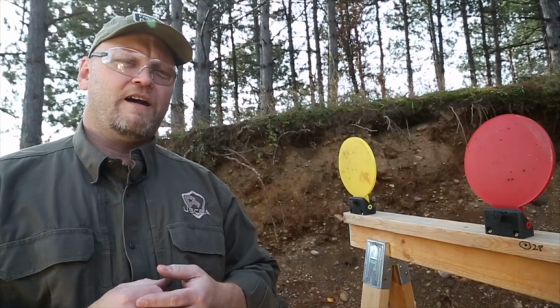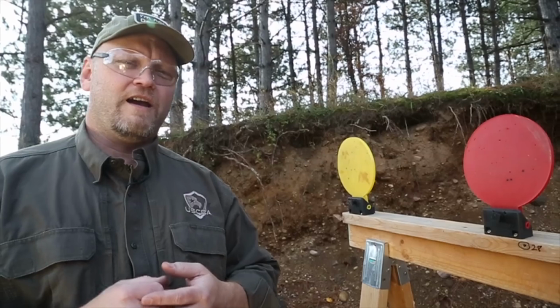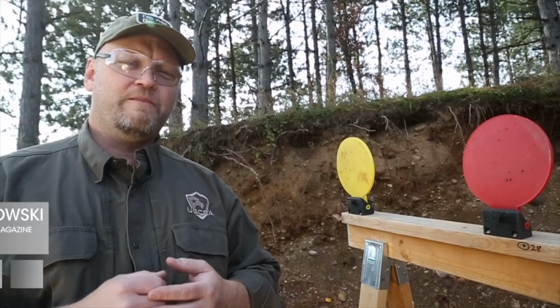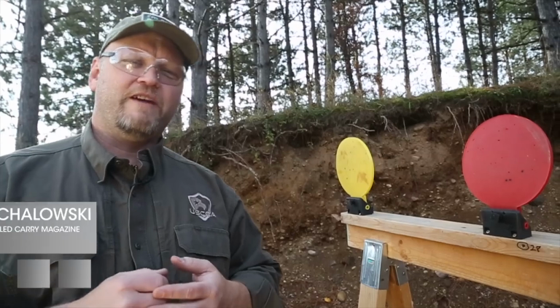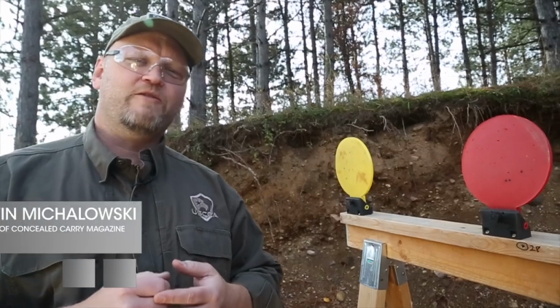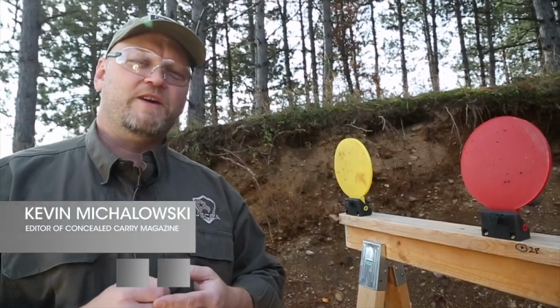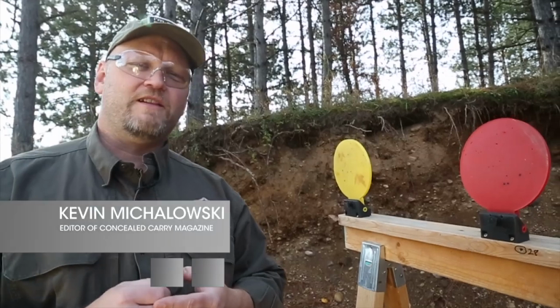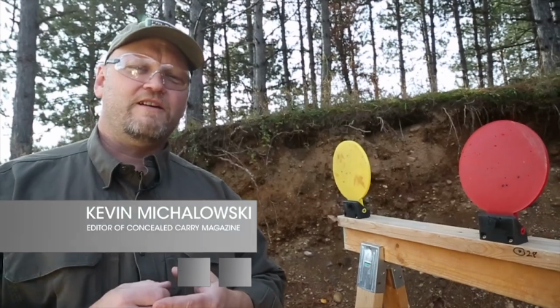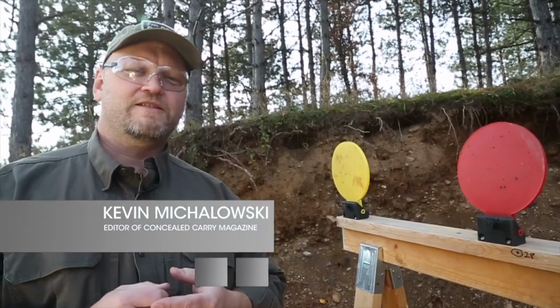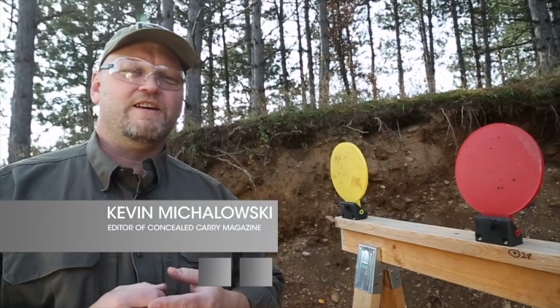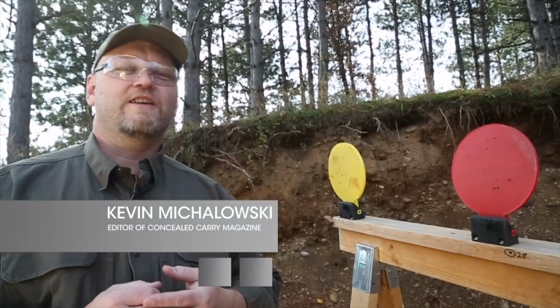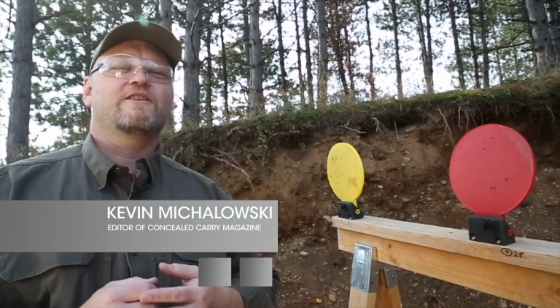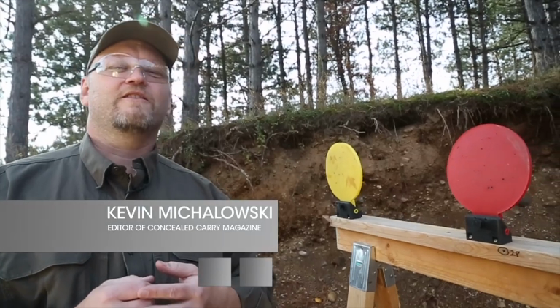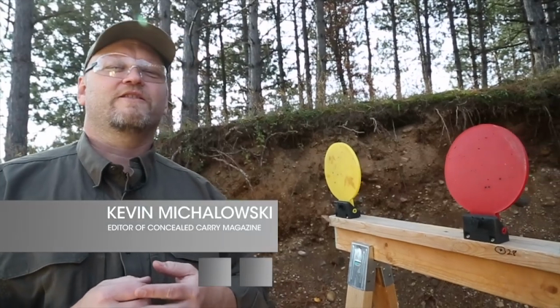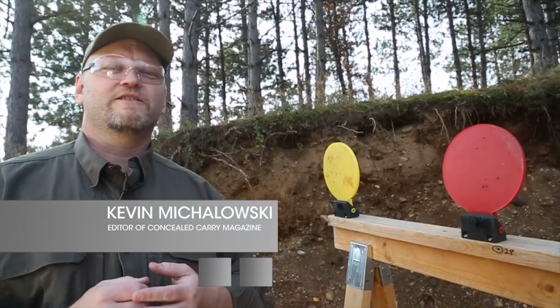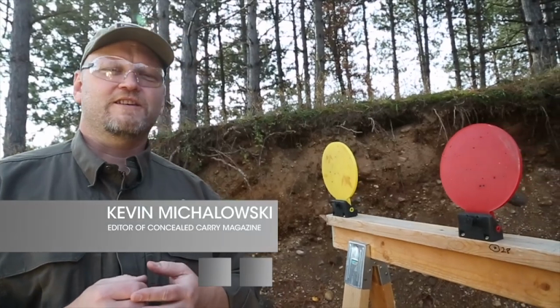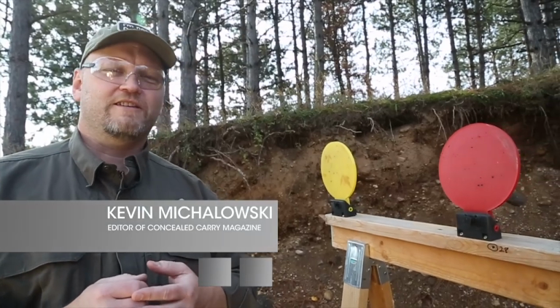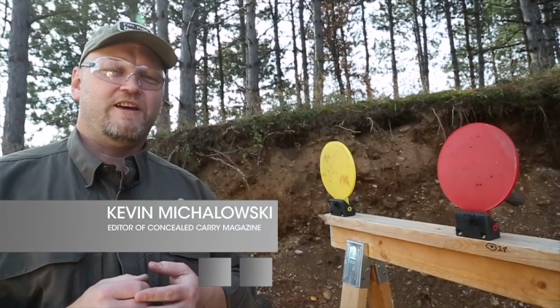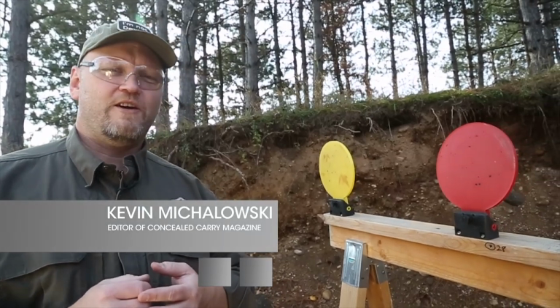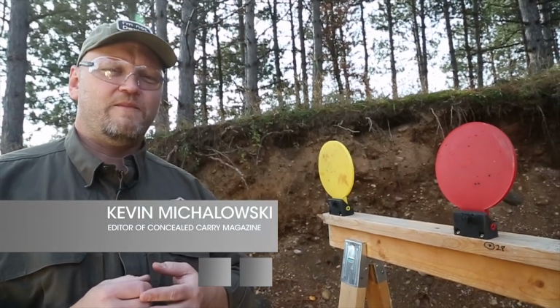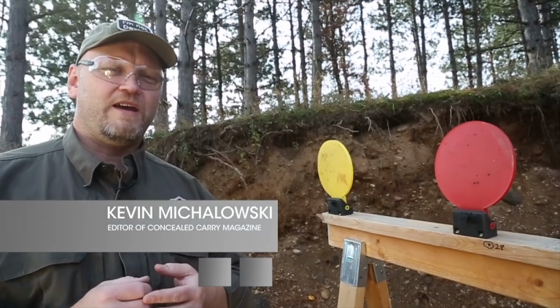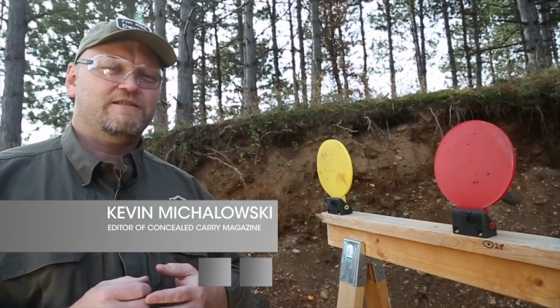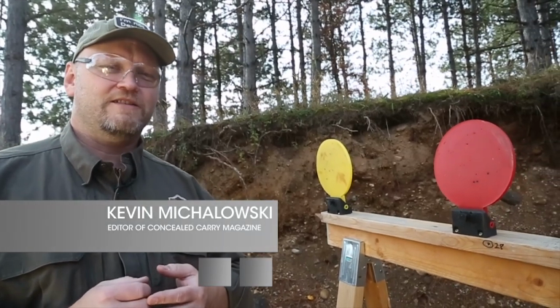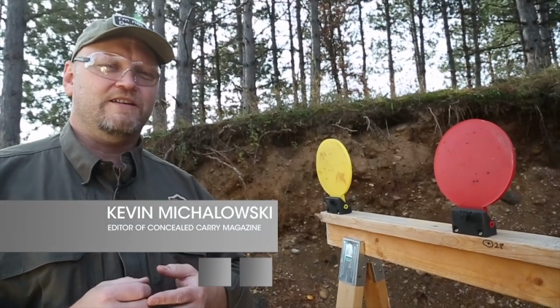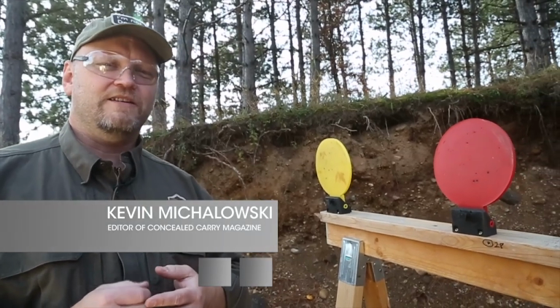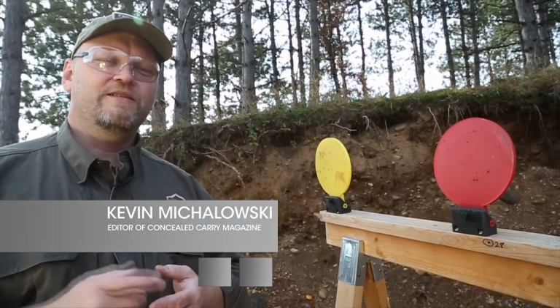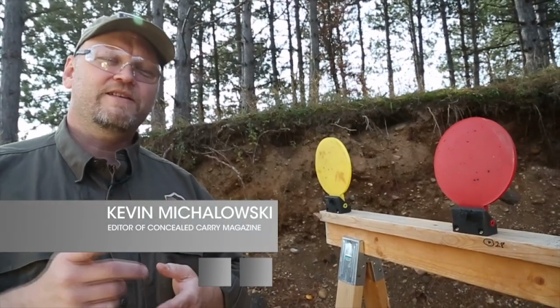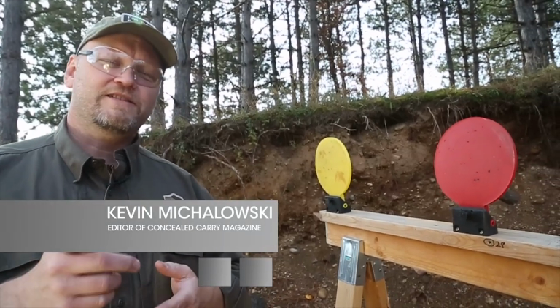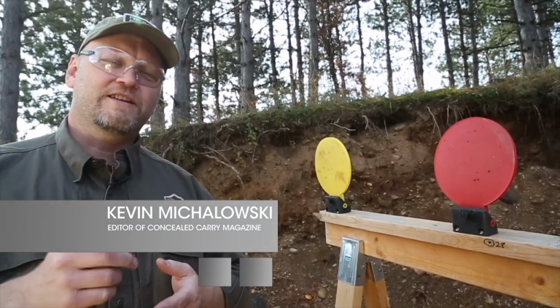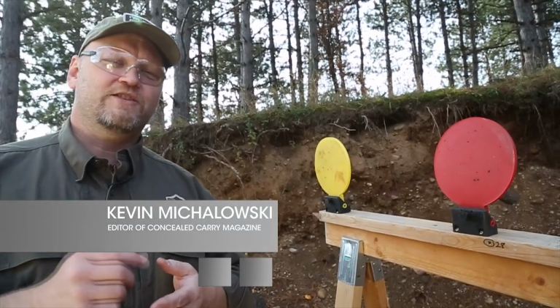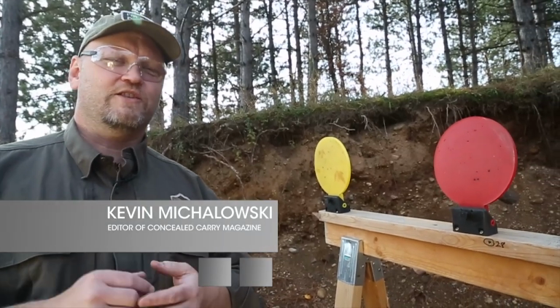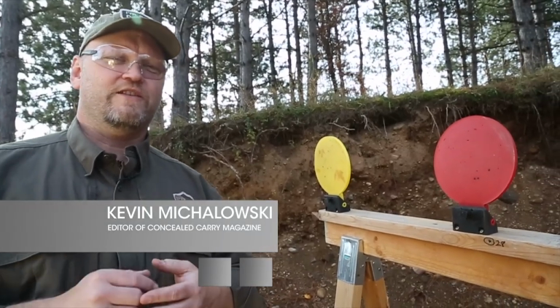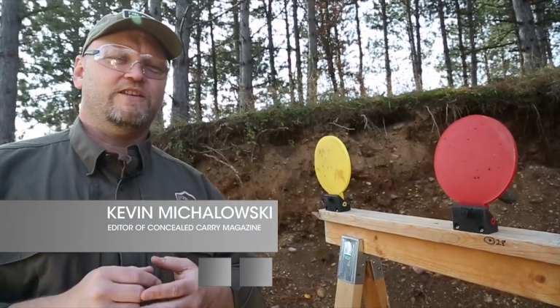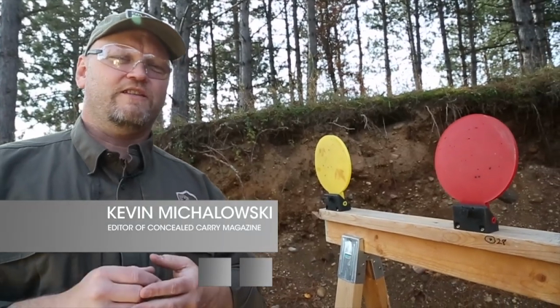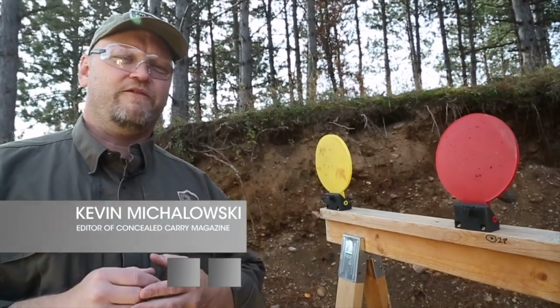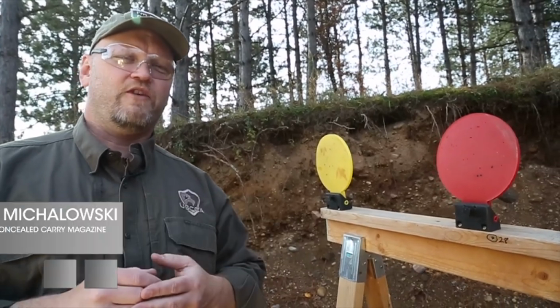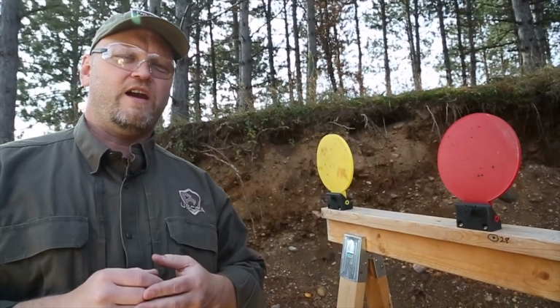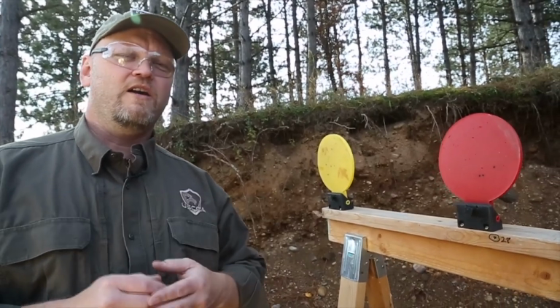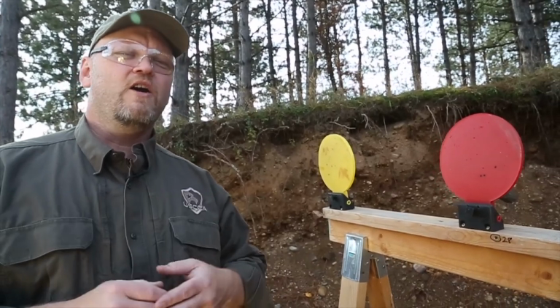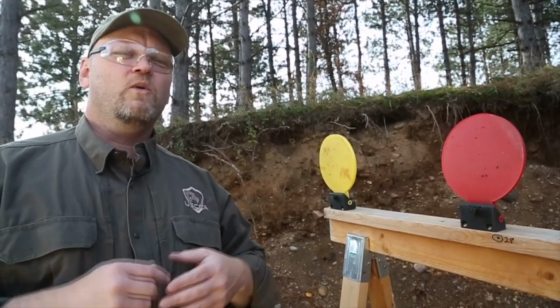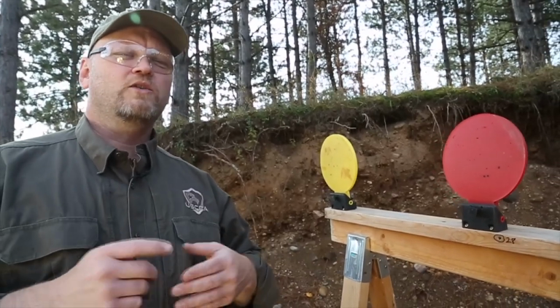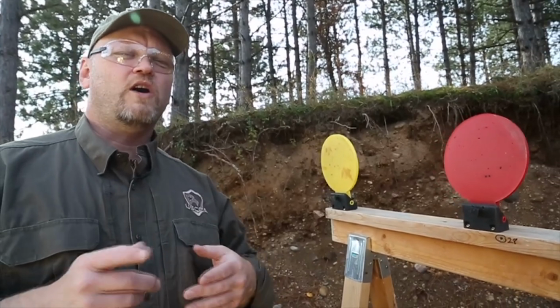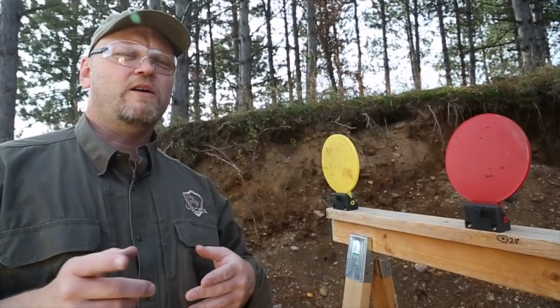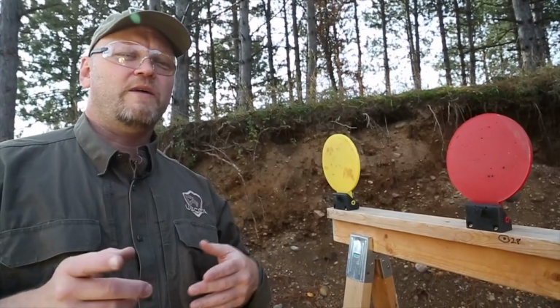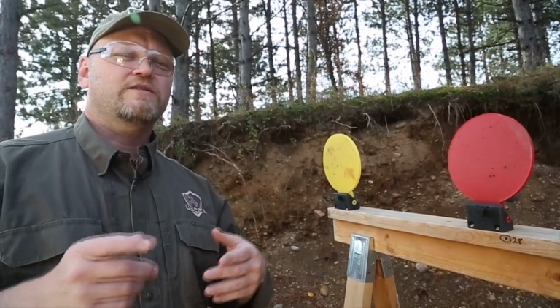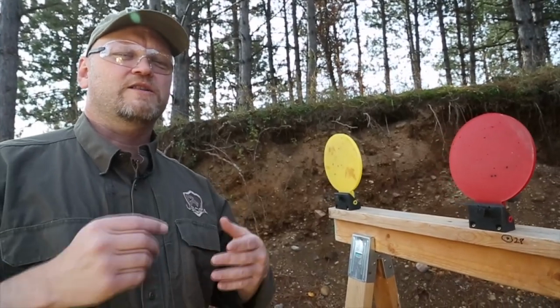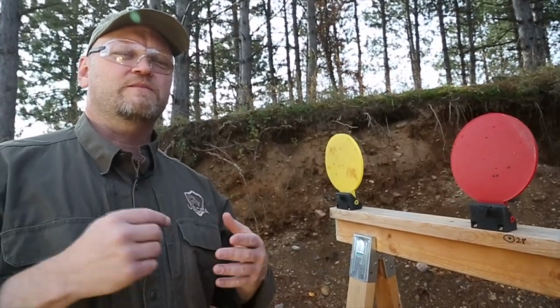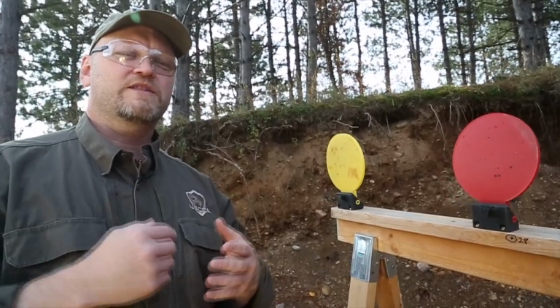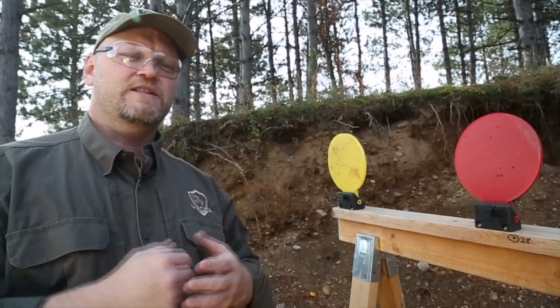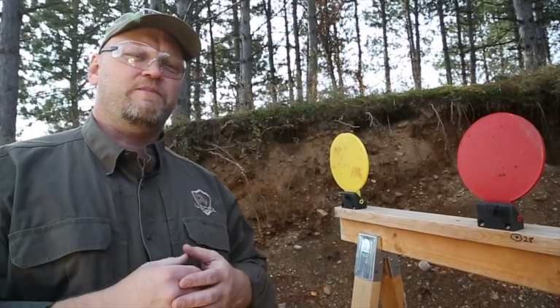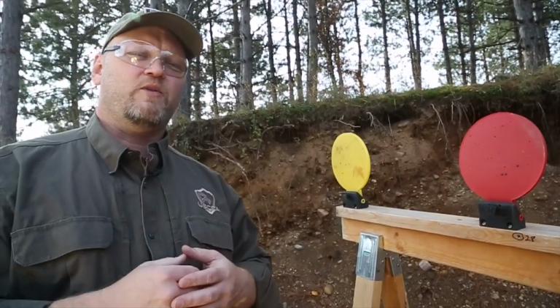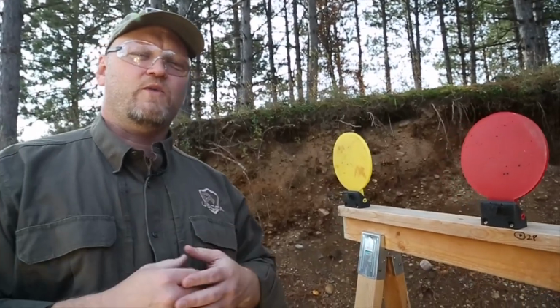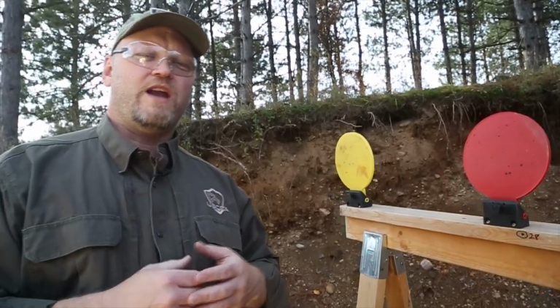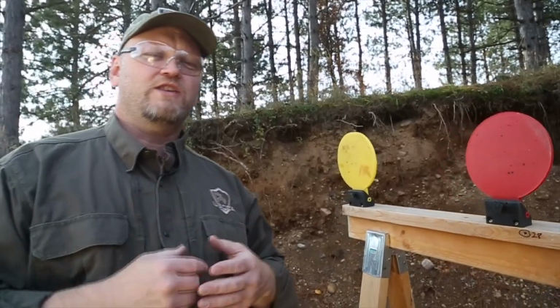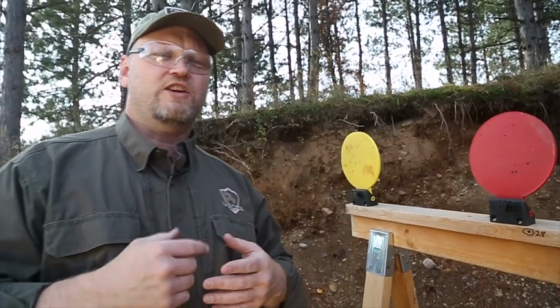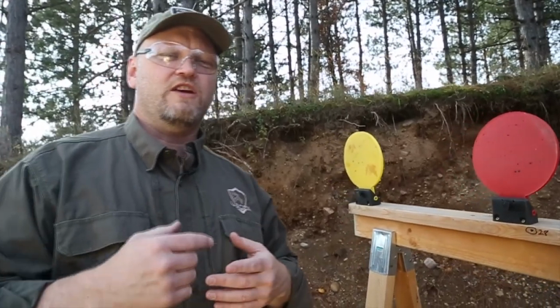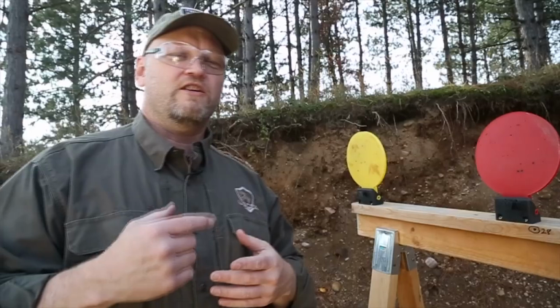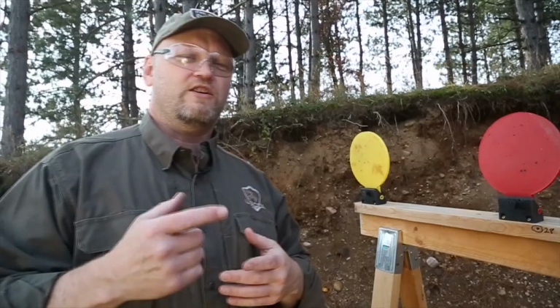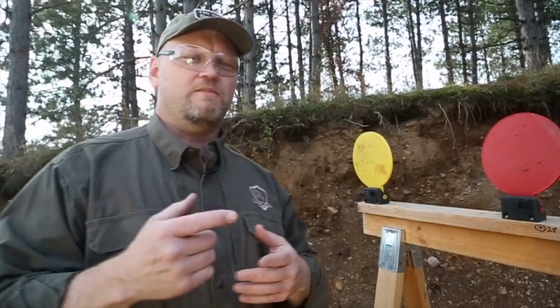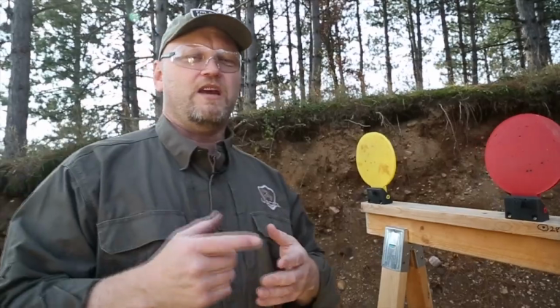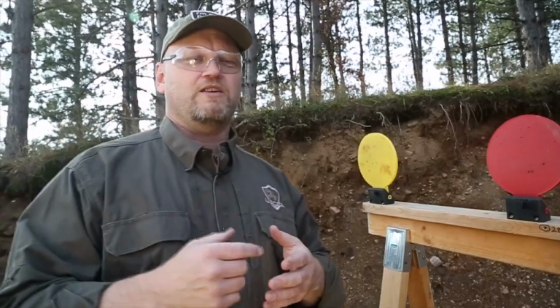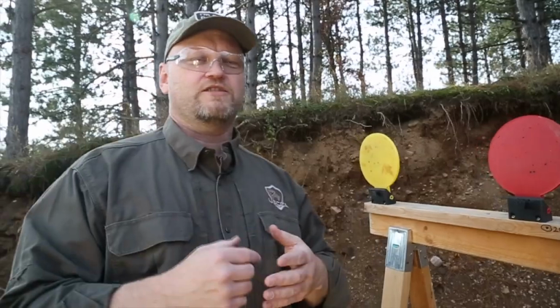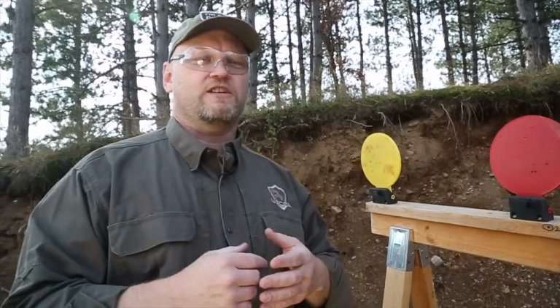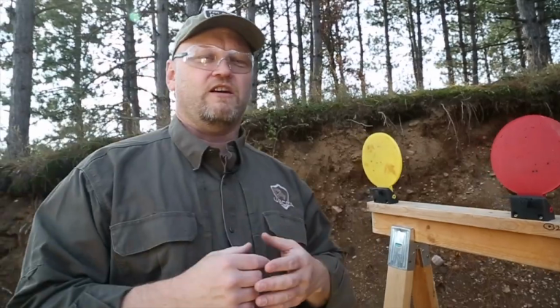Hi, I'm Kevin Michalowski, editor of Concealed Carry Magazine. In this edition of Into the Fray, we'll talk about some simple range gear you can make yourself.